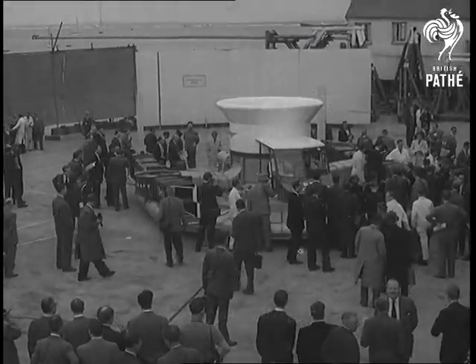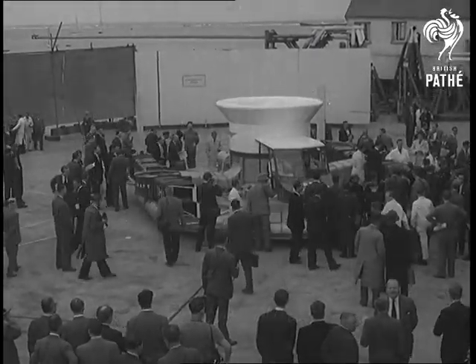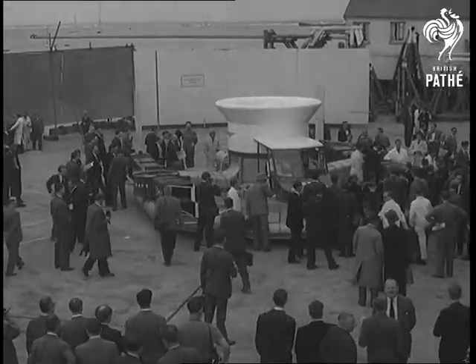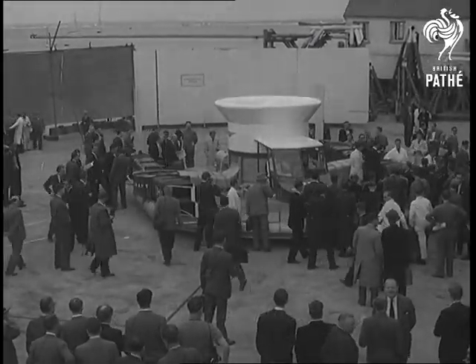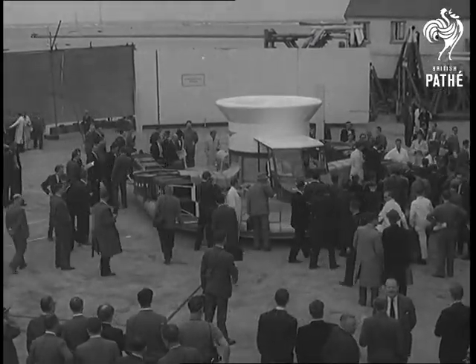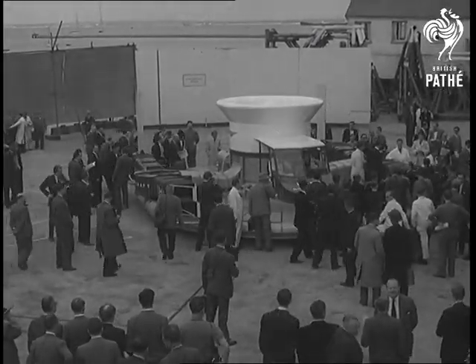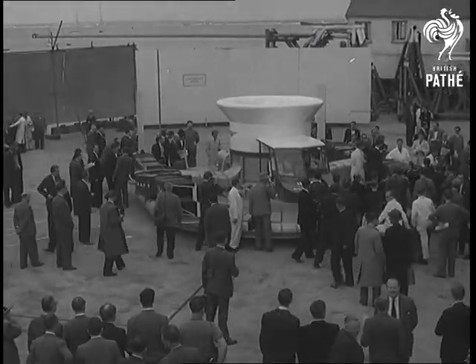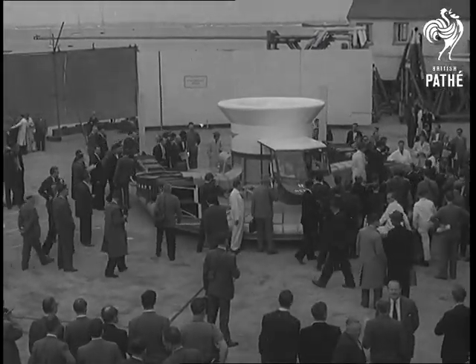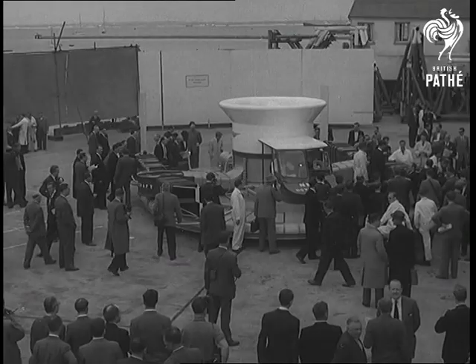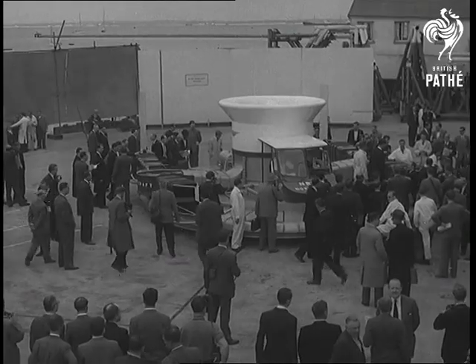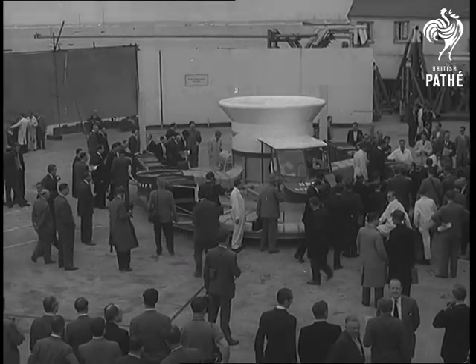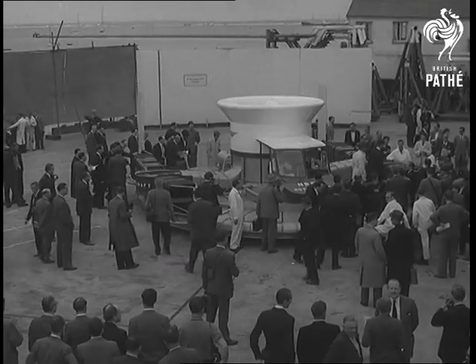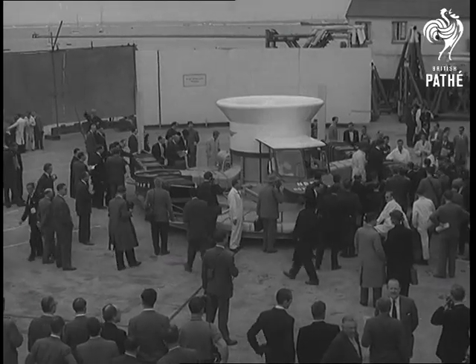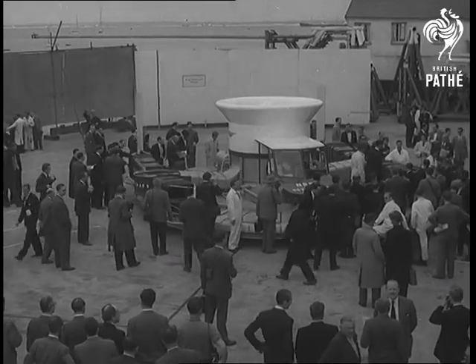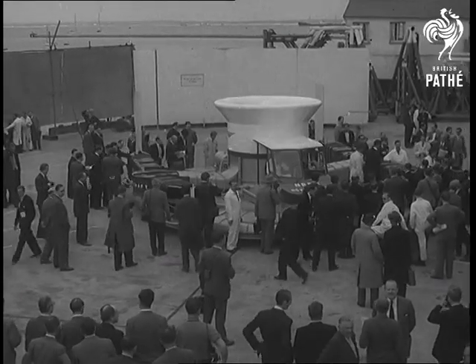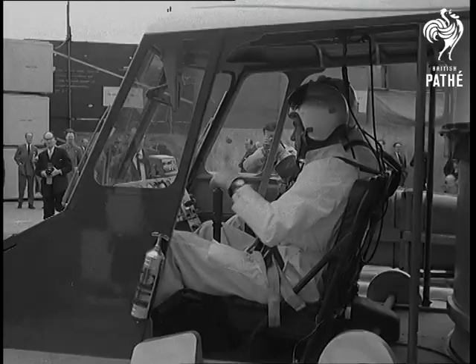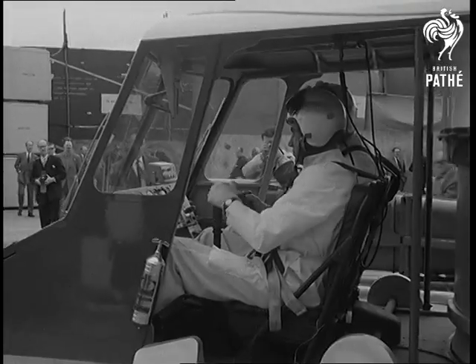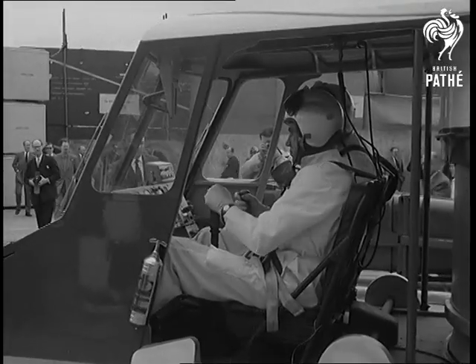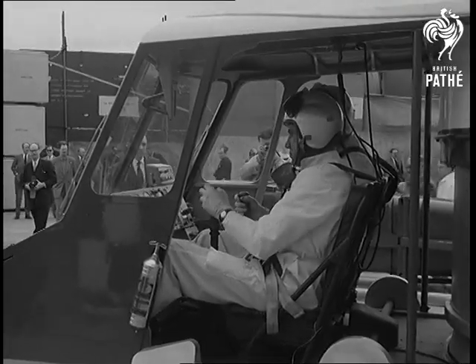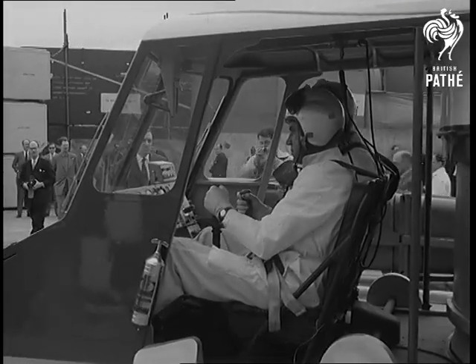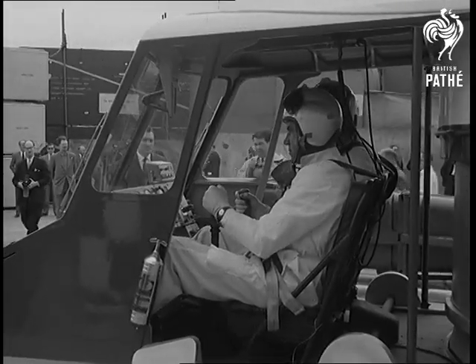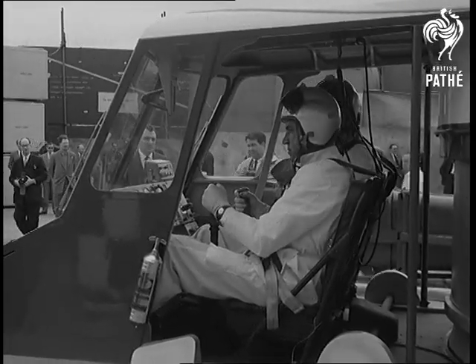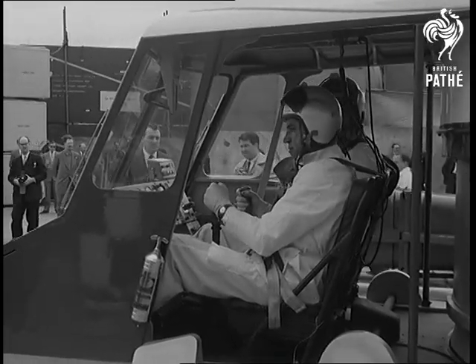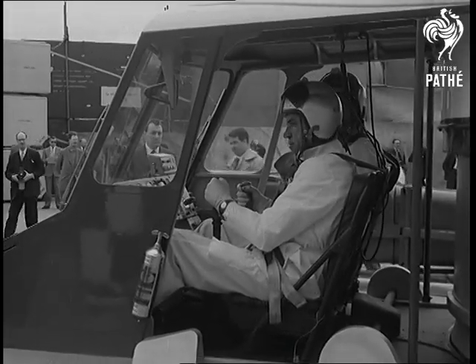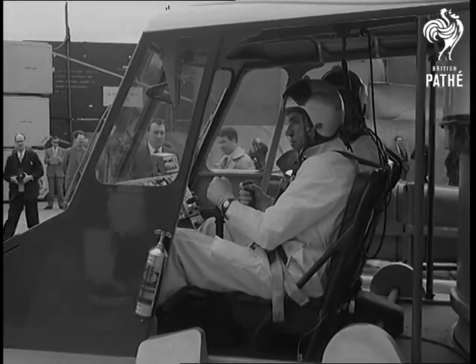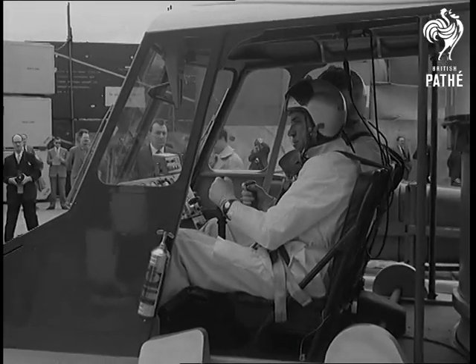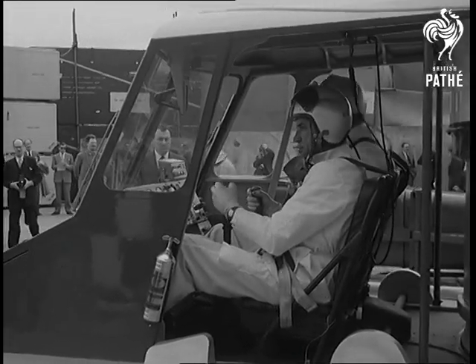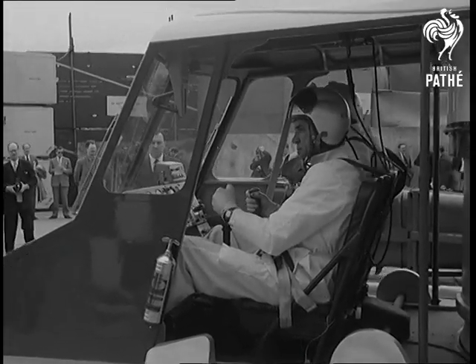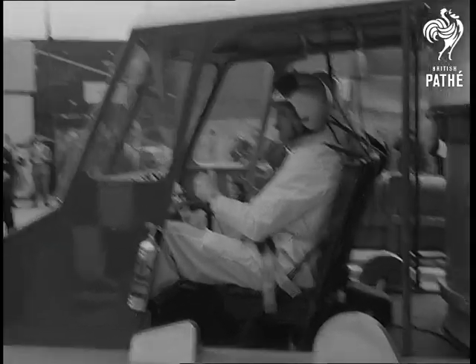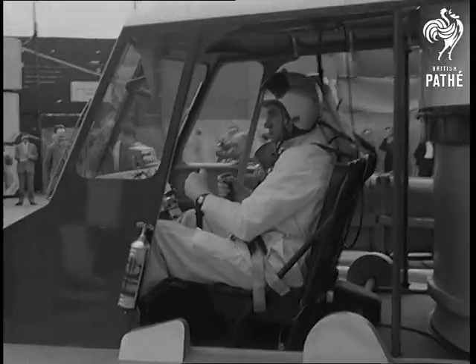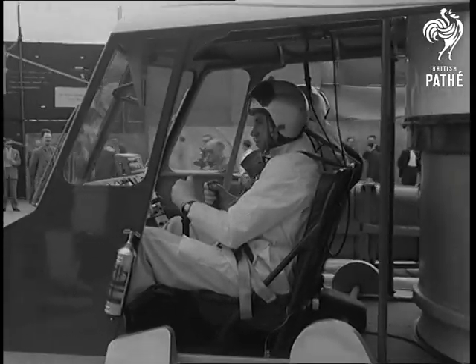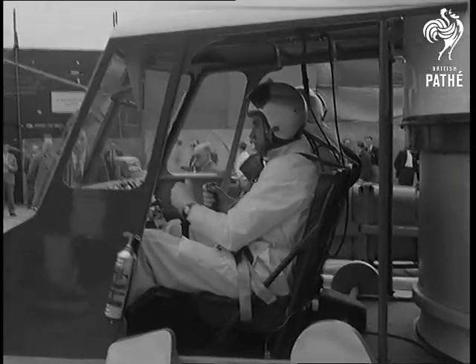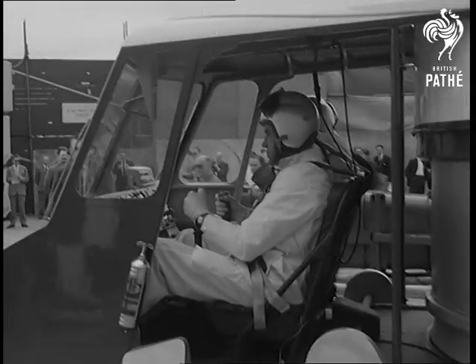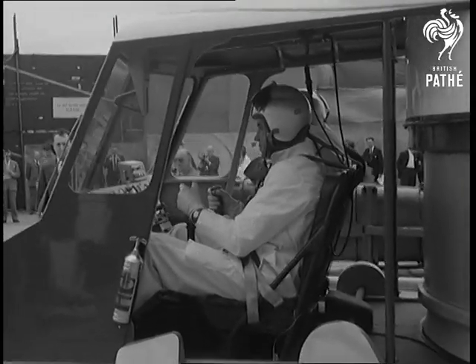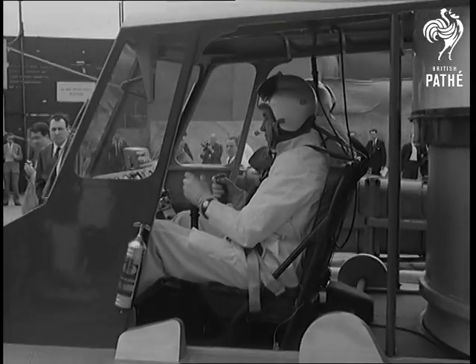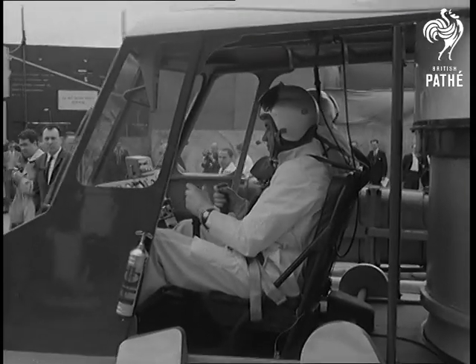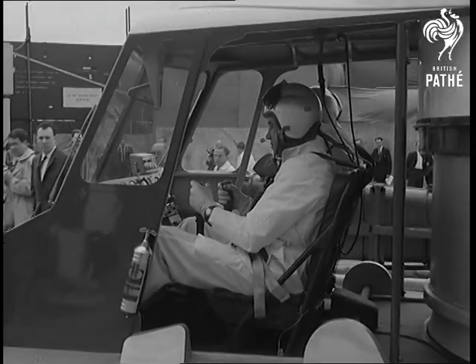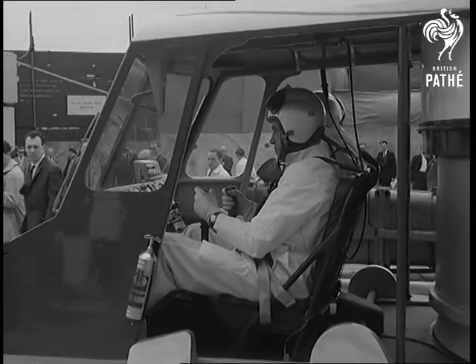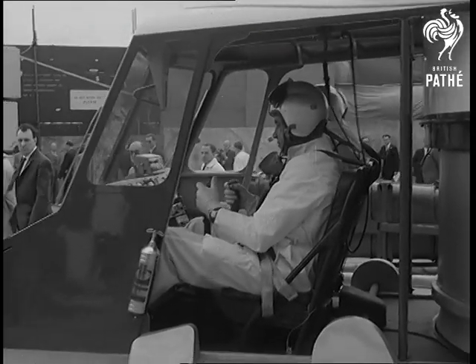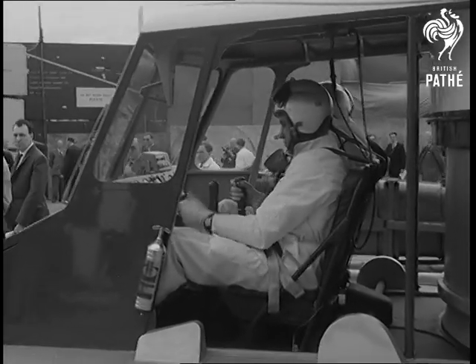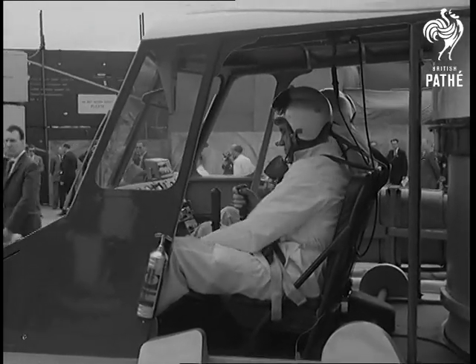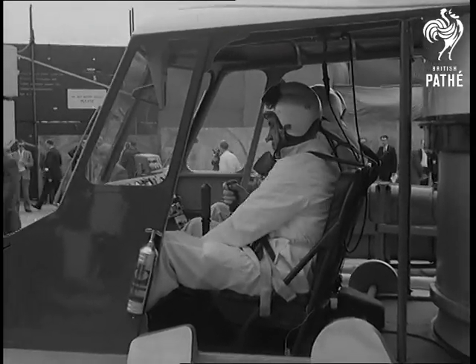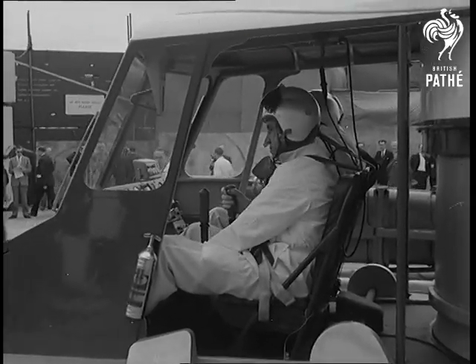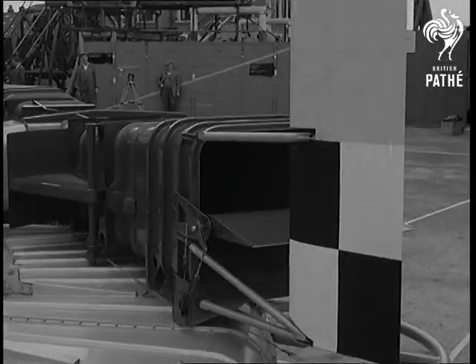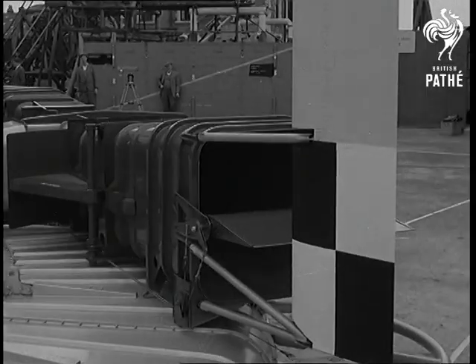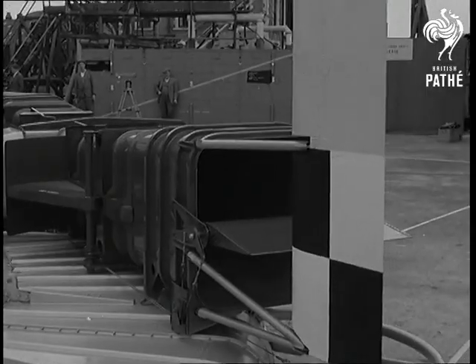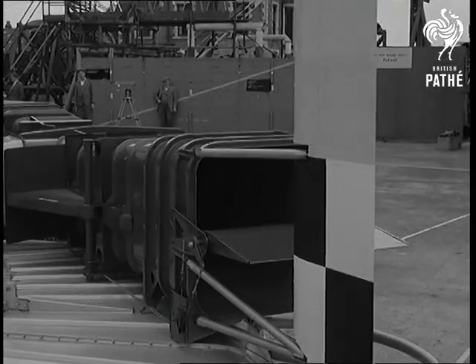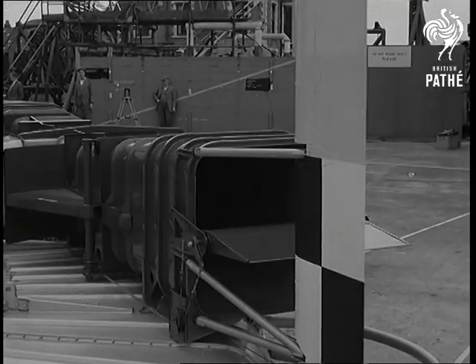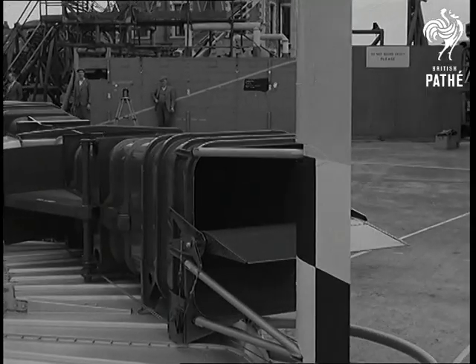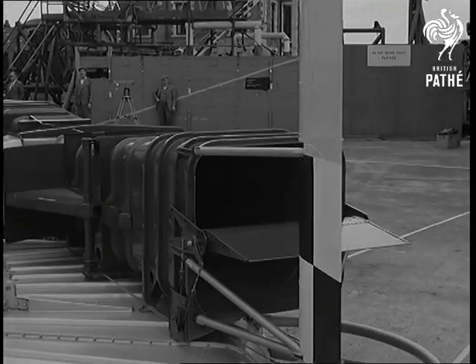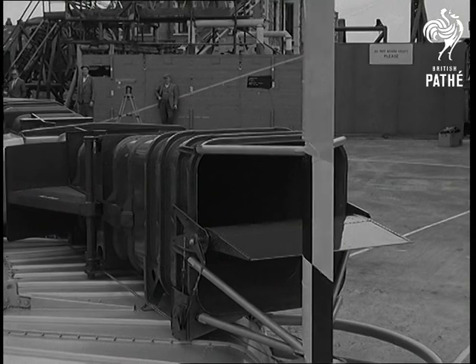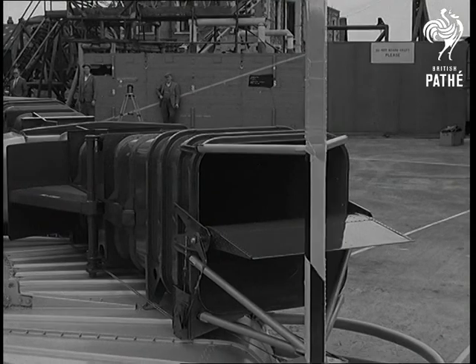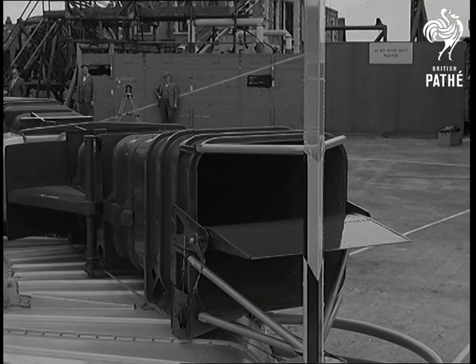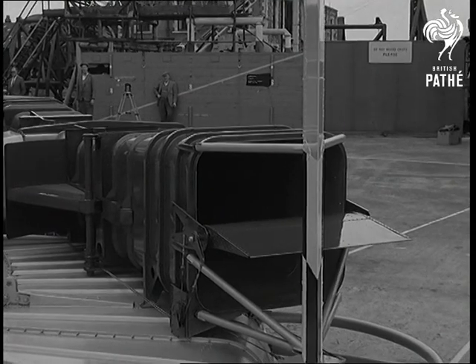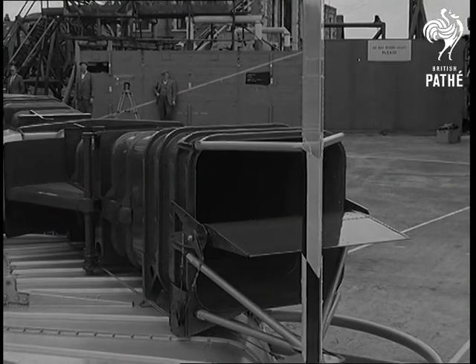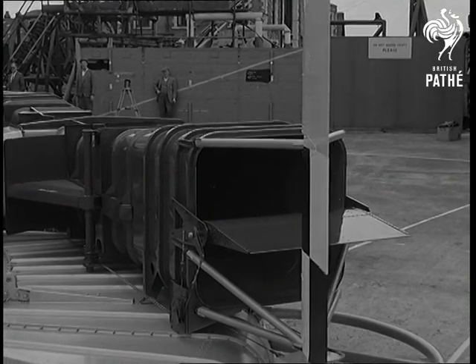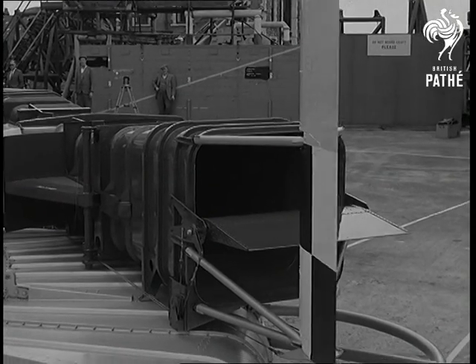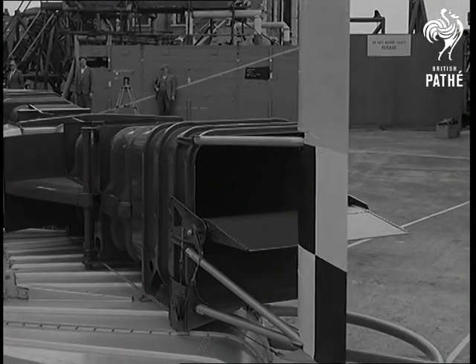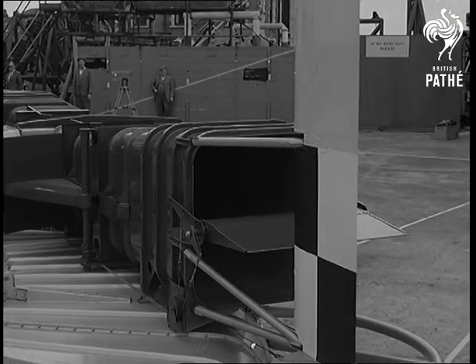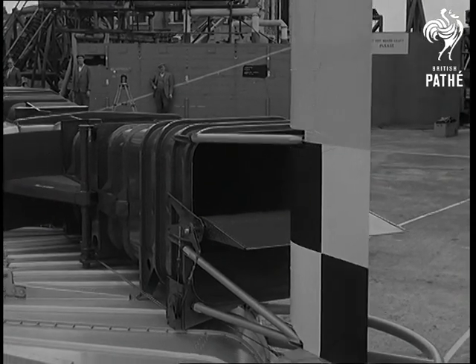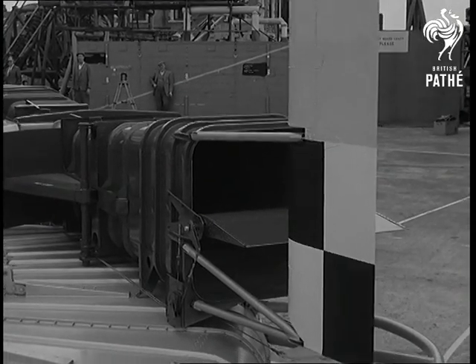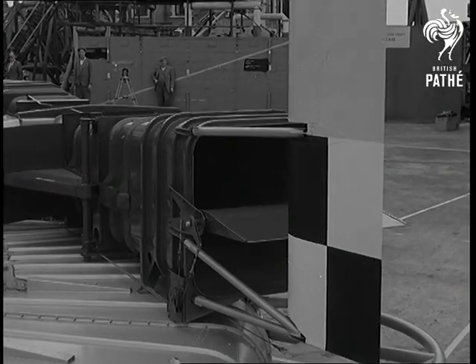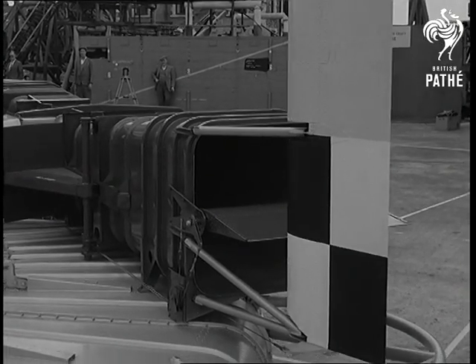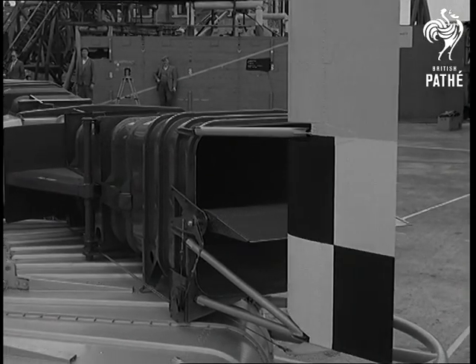The hovercraft made its bow at Cowes. Test pilot Peter Lamb prepared for a demonstration before the press and a gathering of experts.